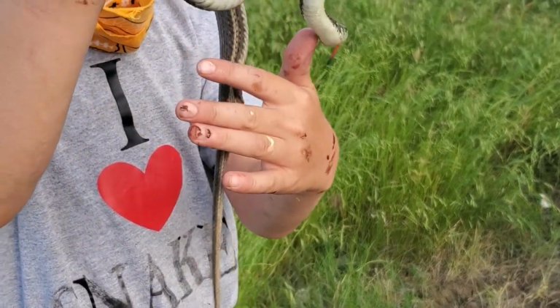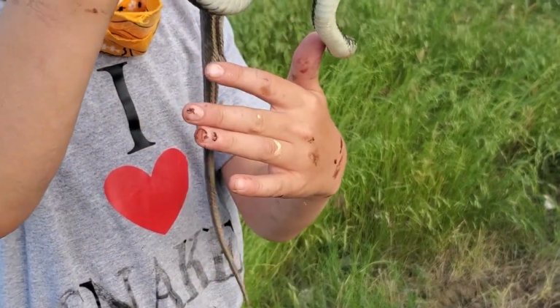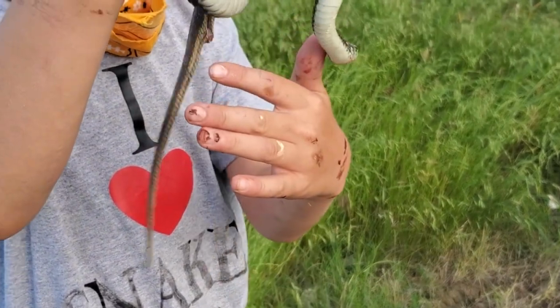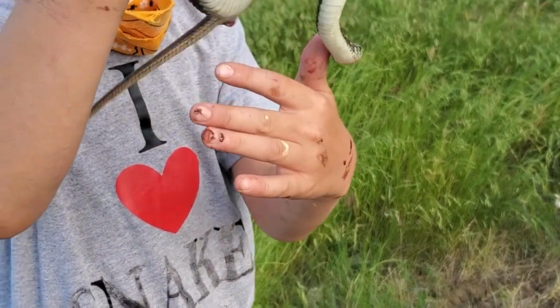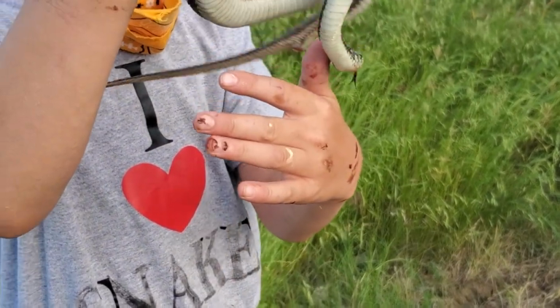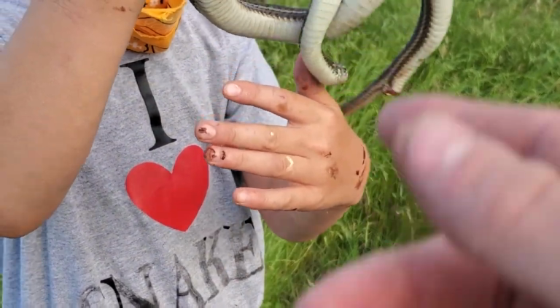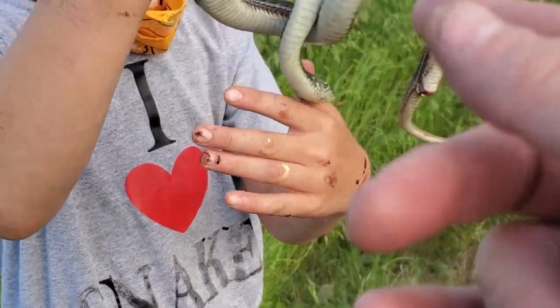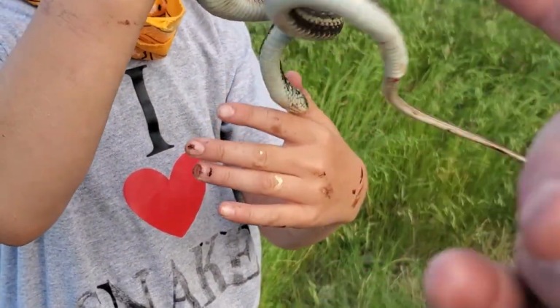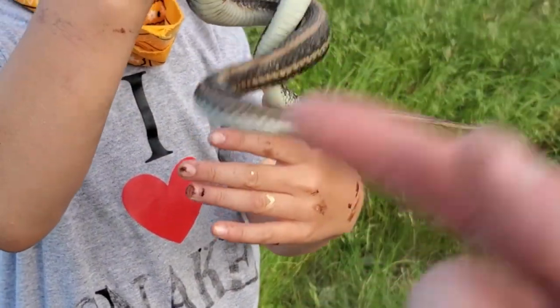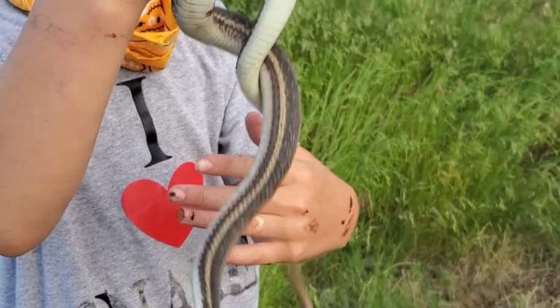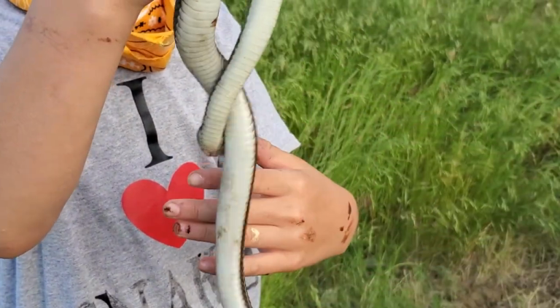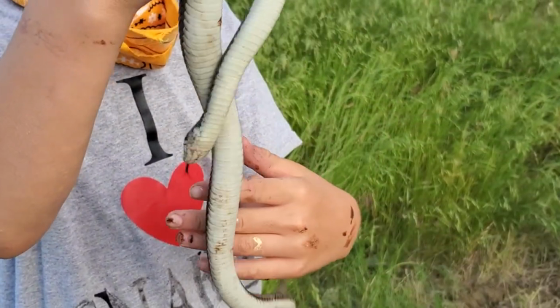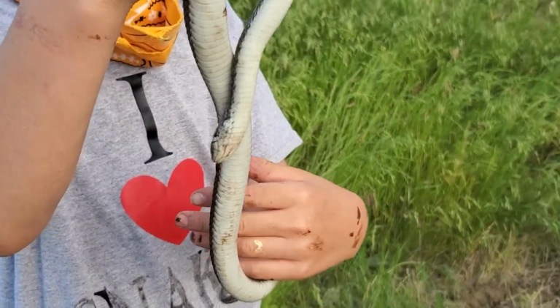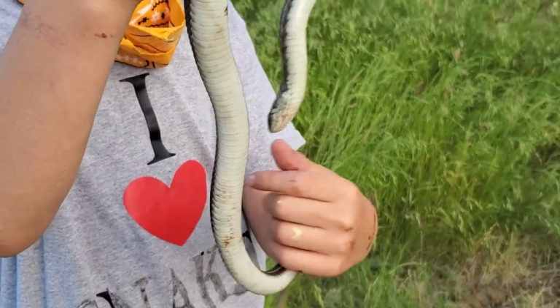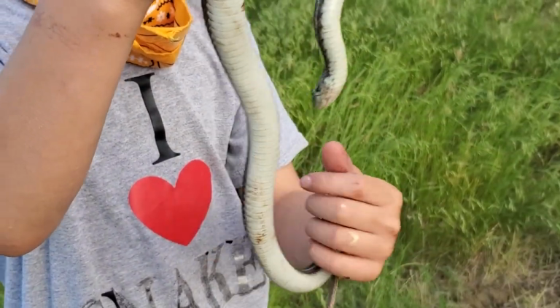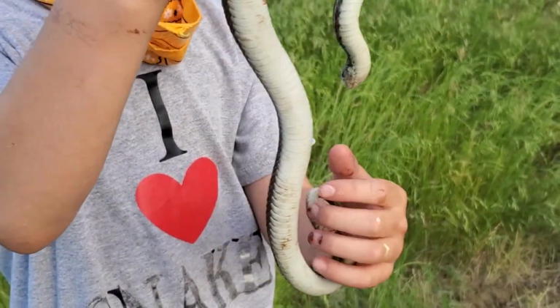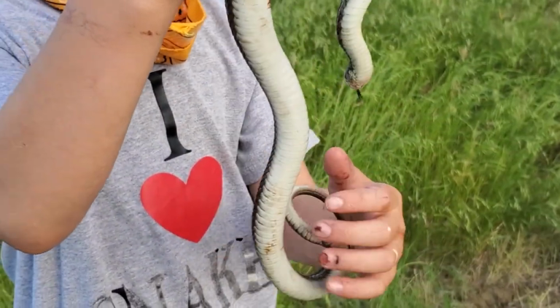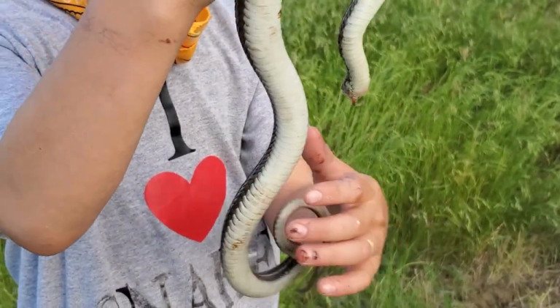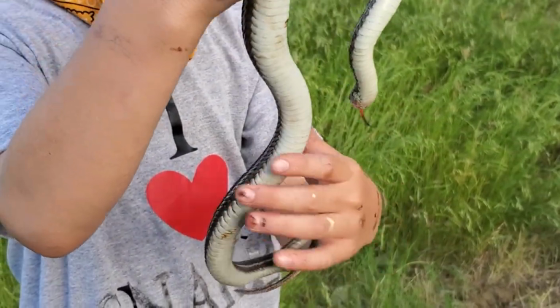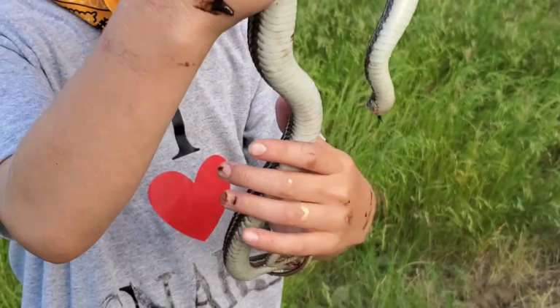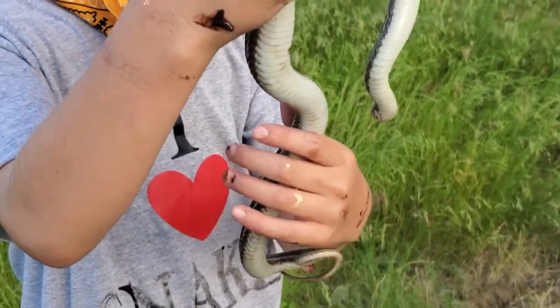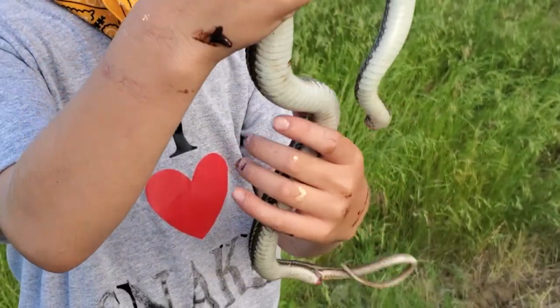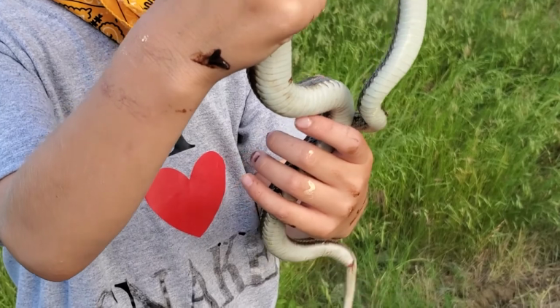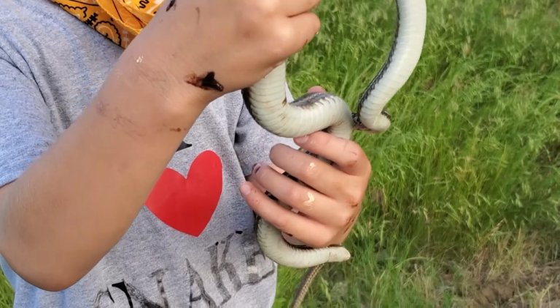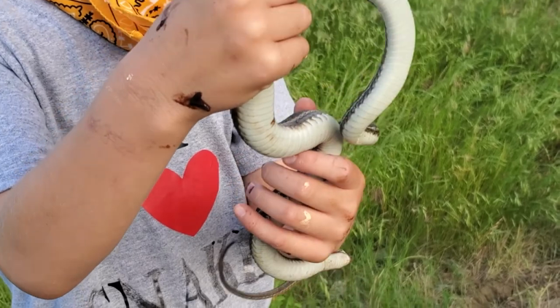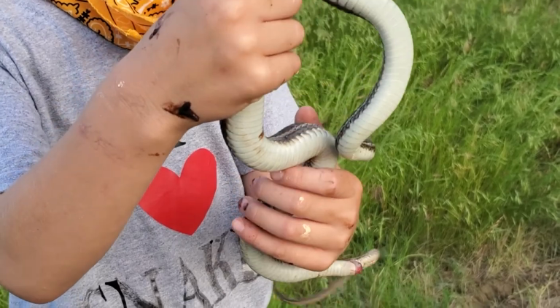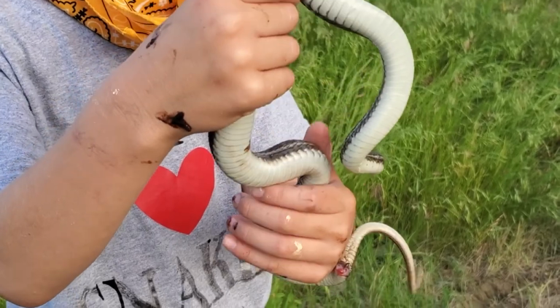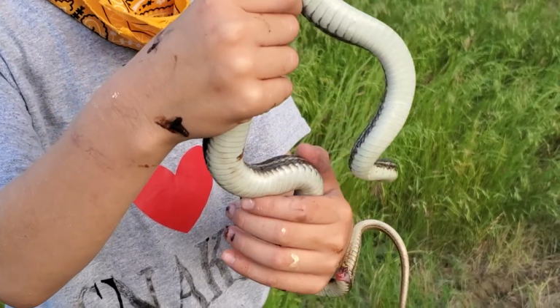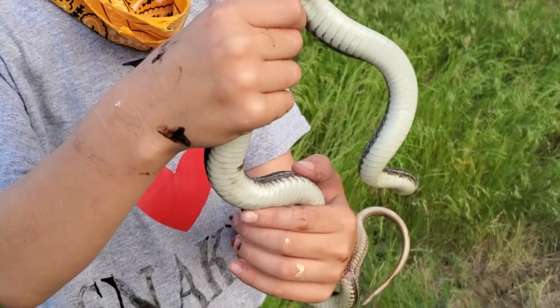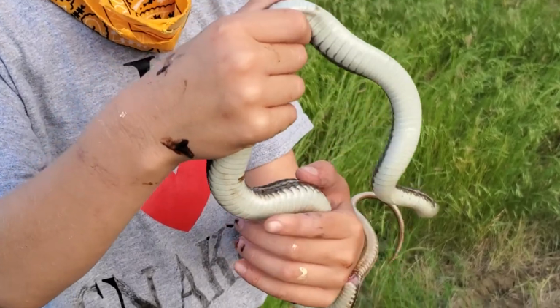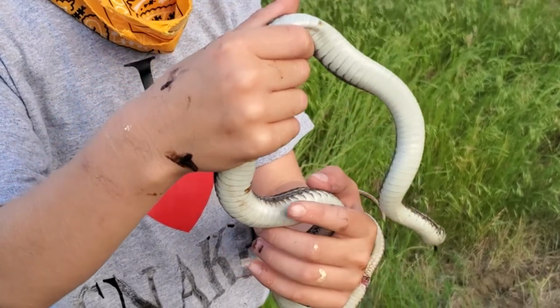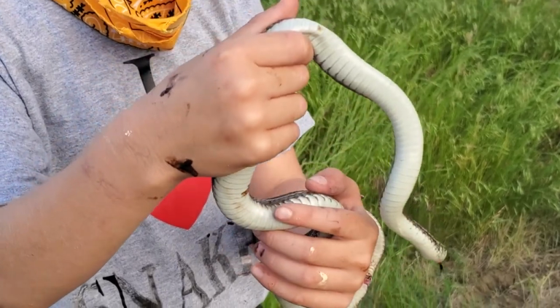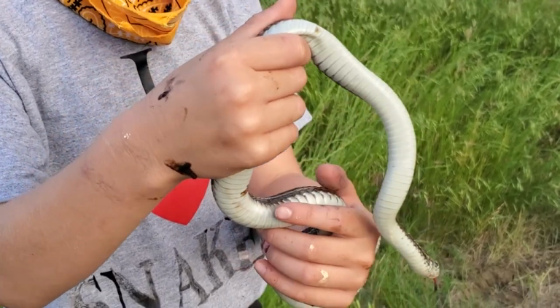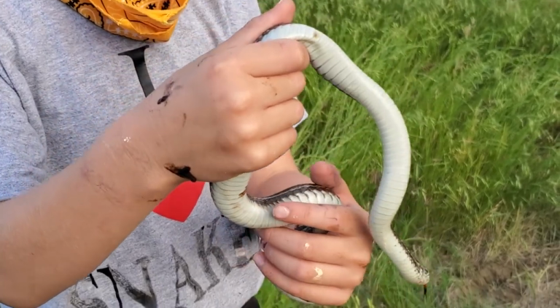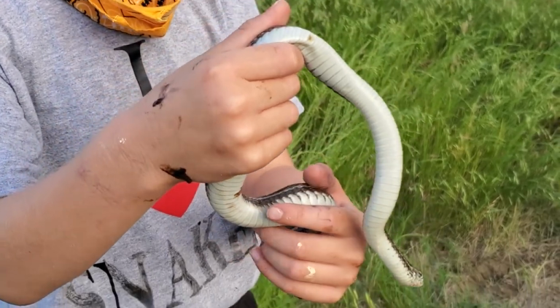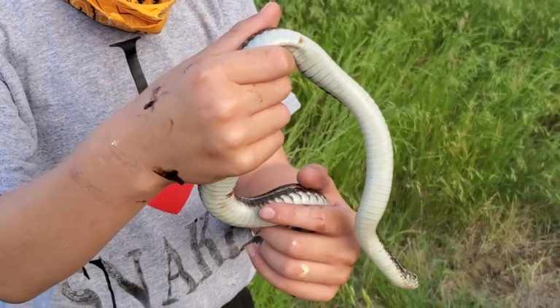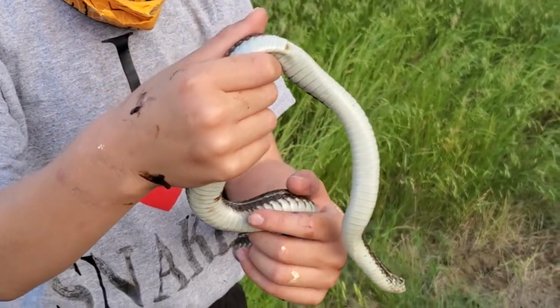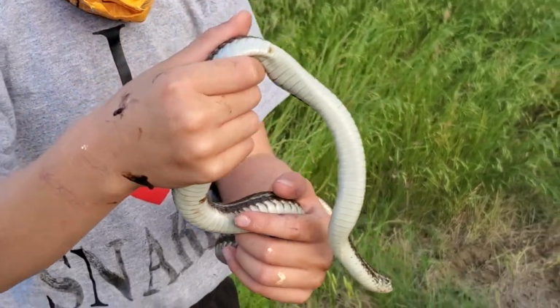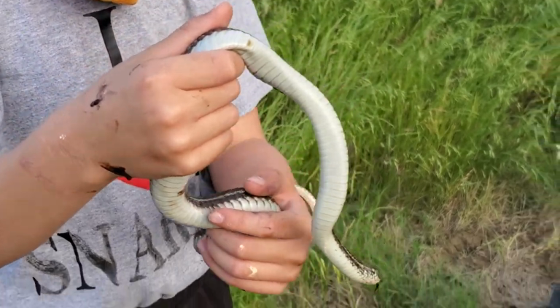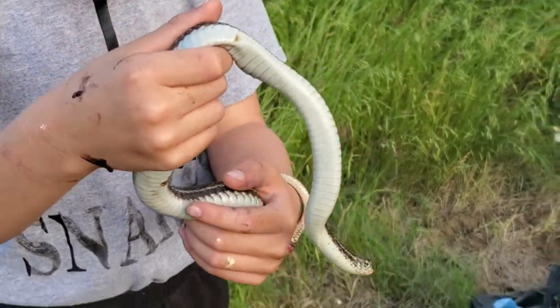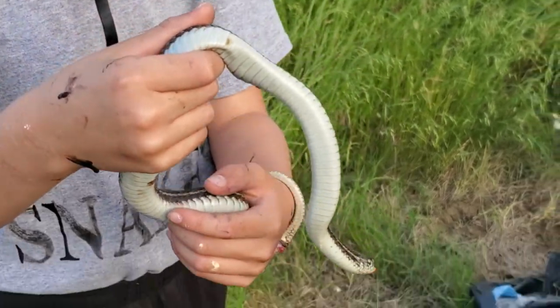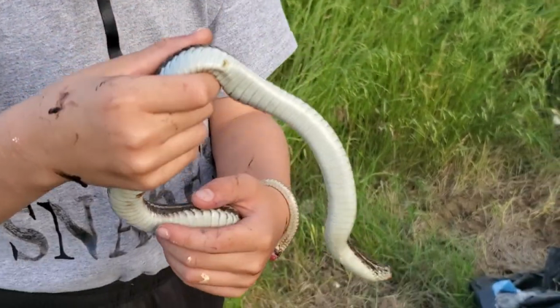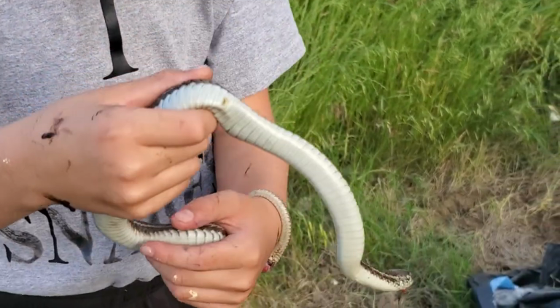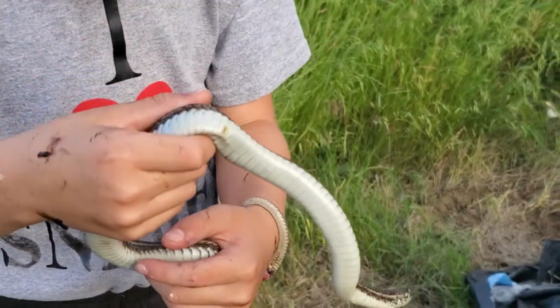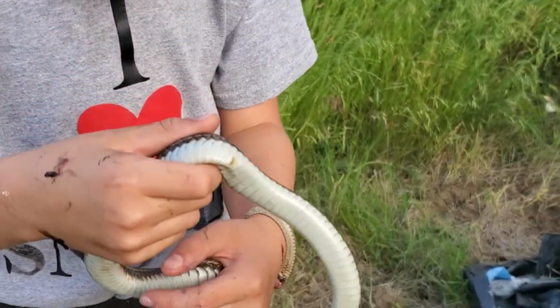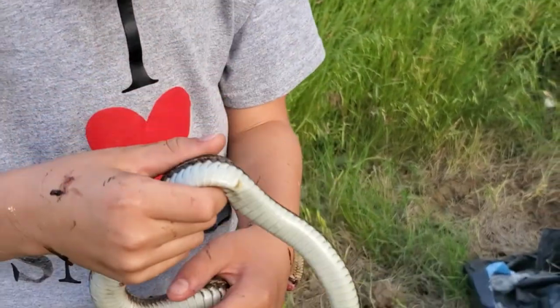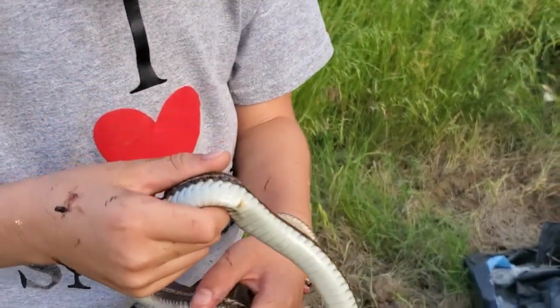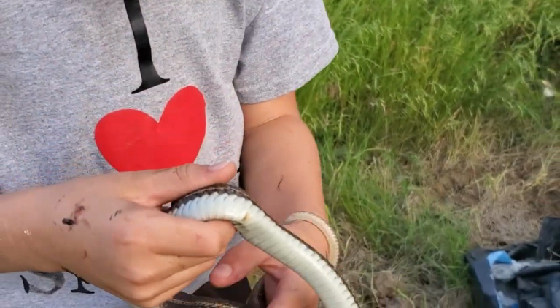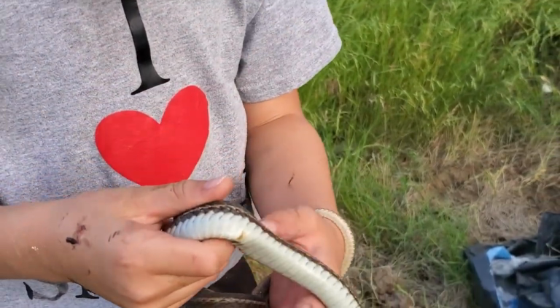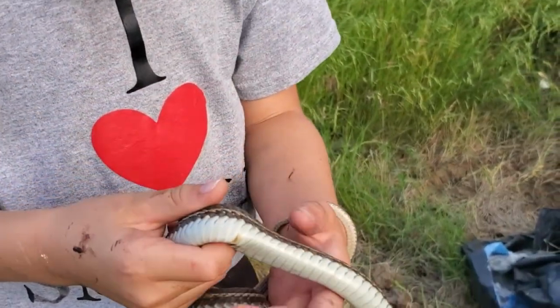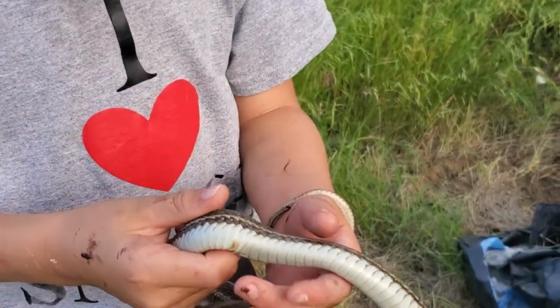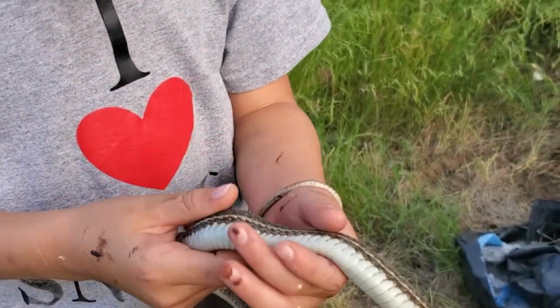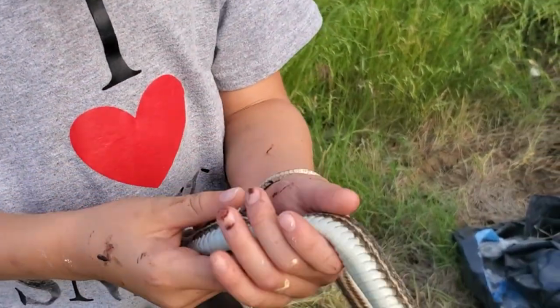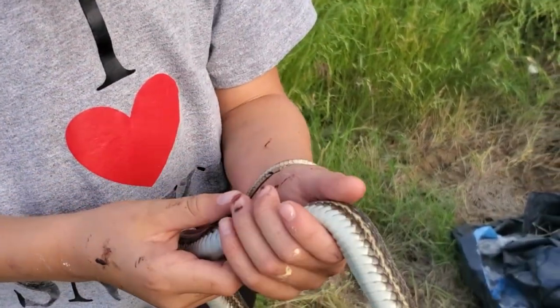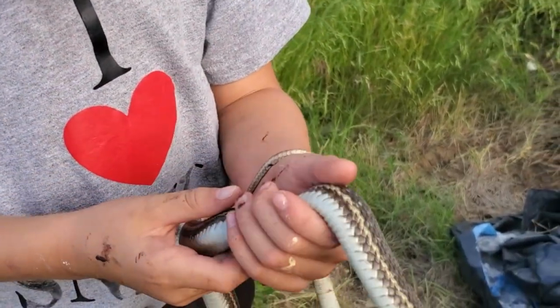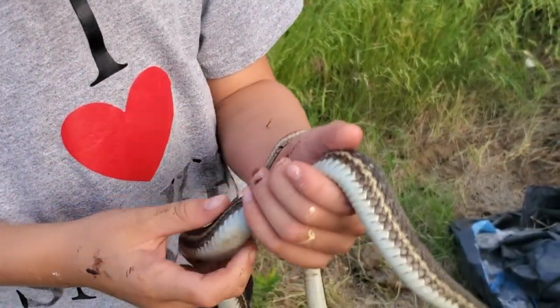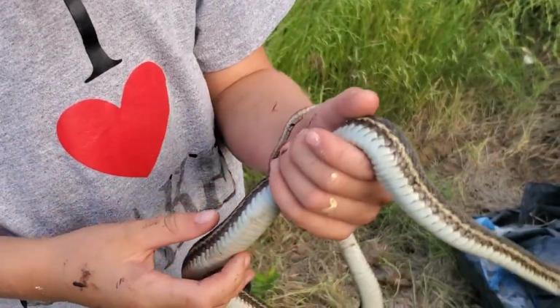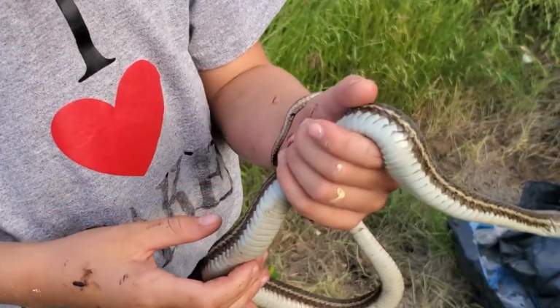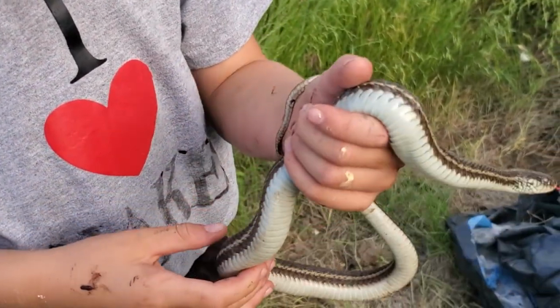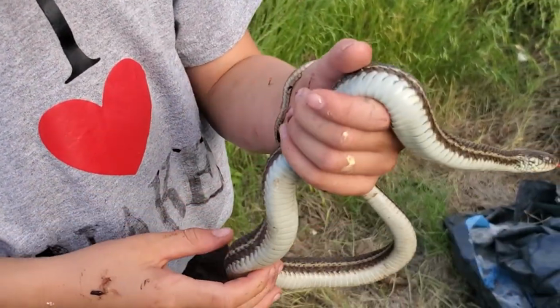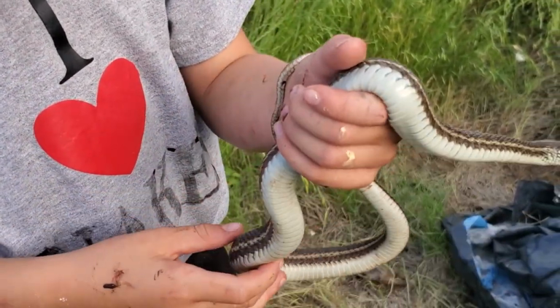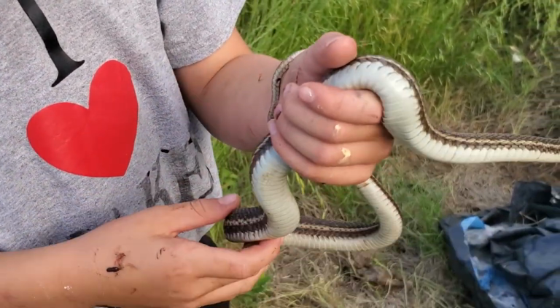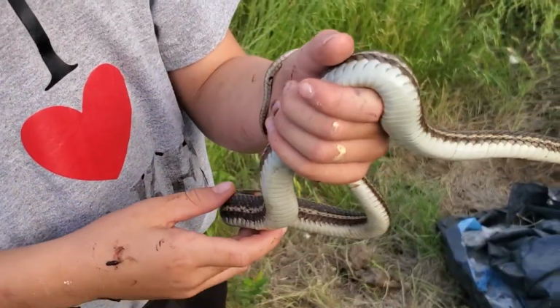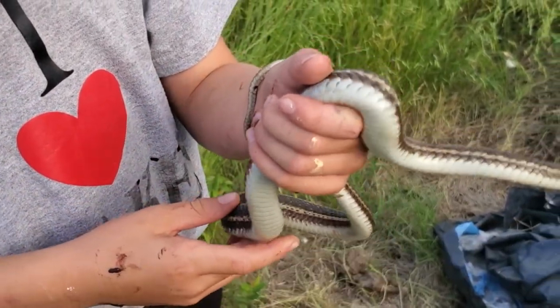The tail is a lot longer on a ribbon snake. So this one is relatively short. Why is it red?